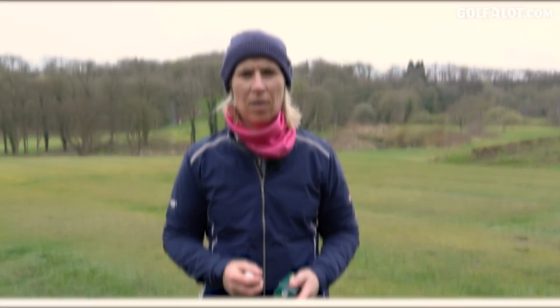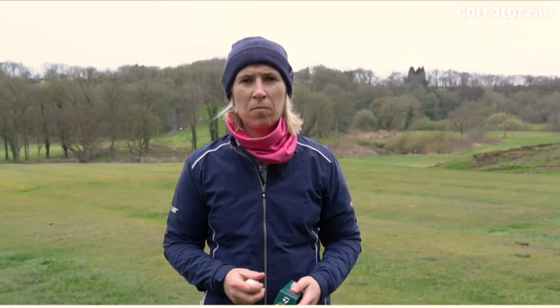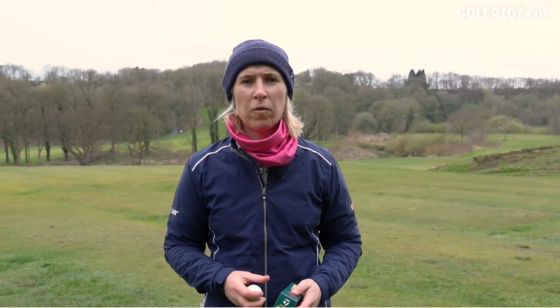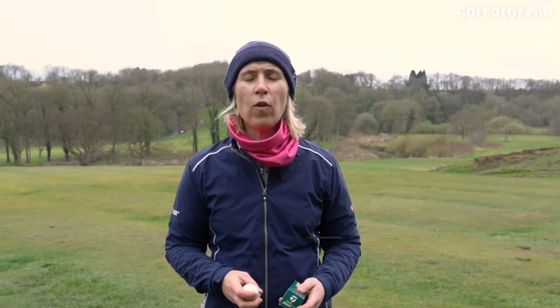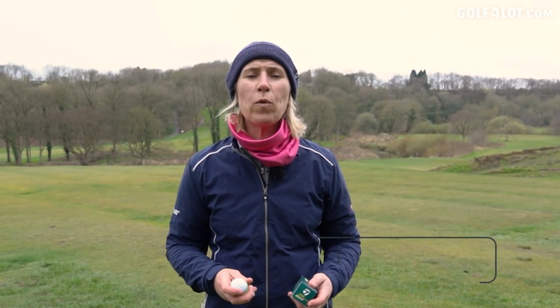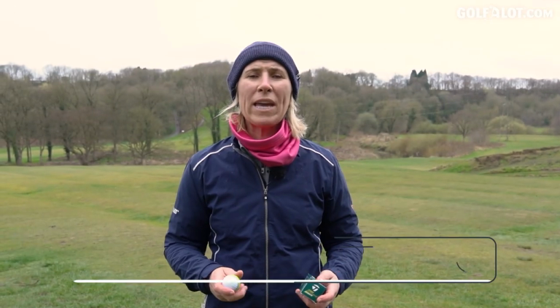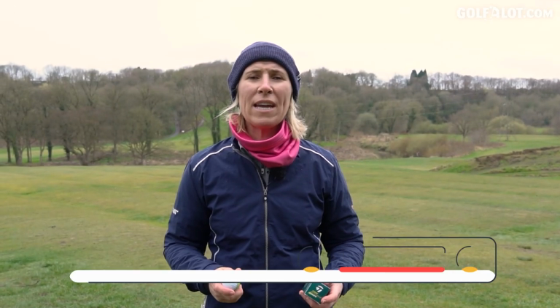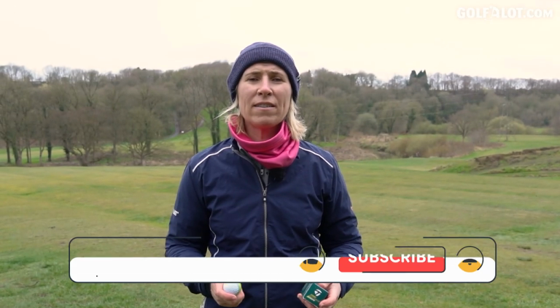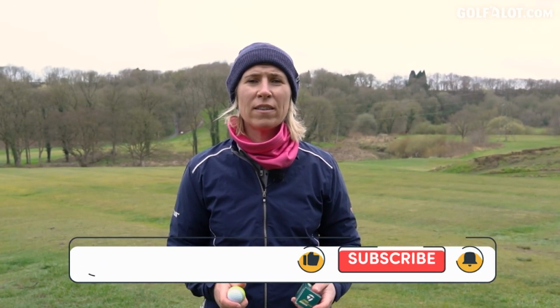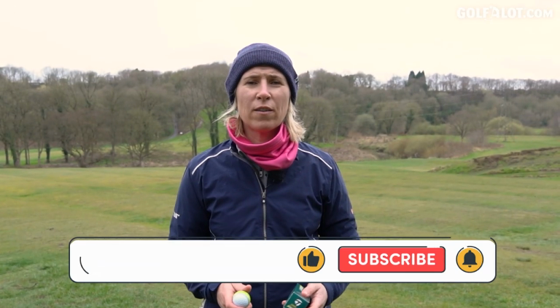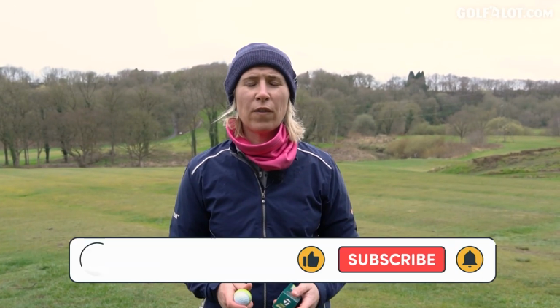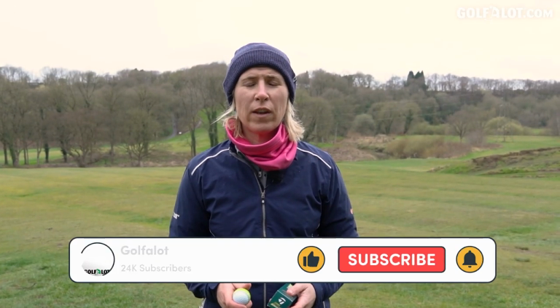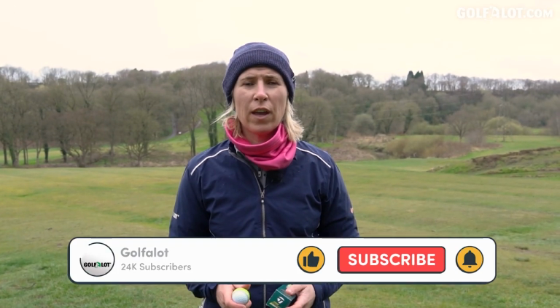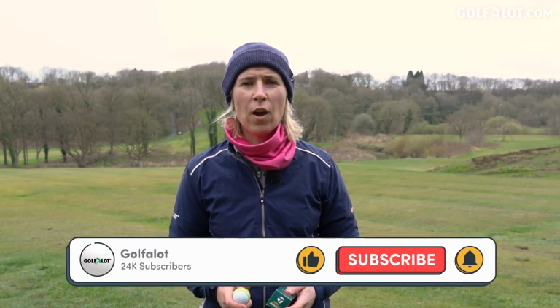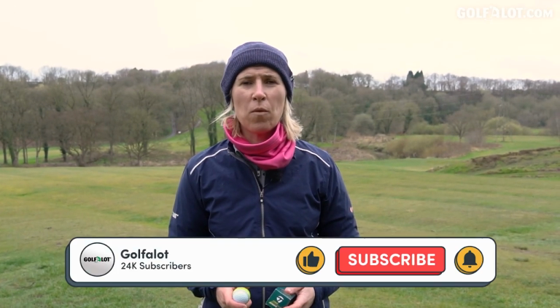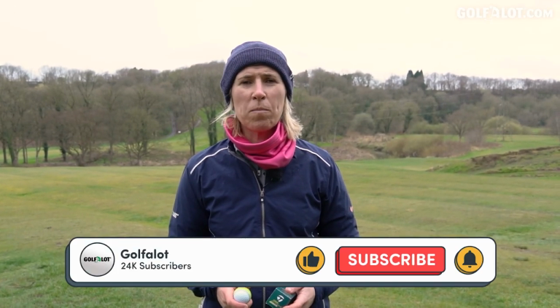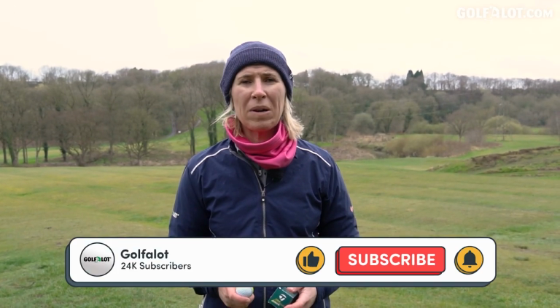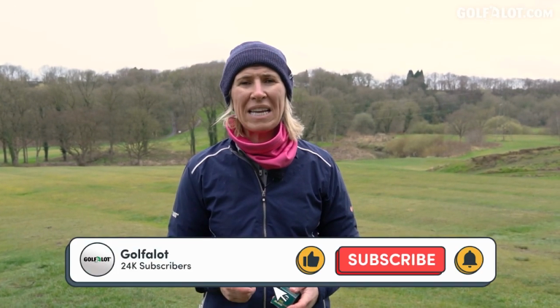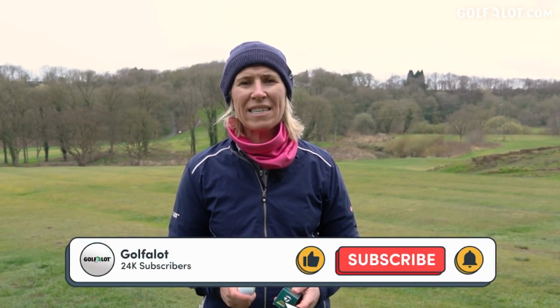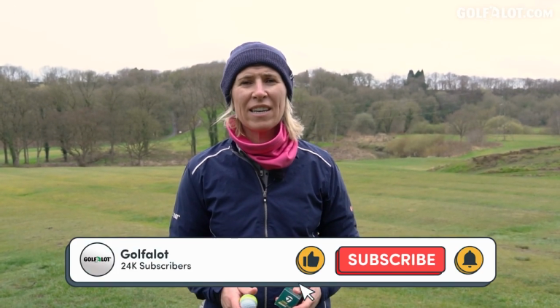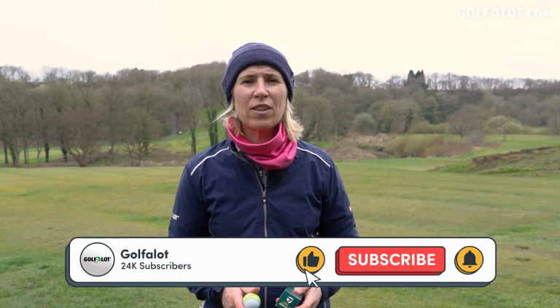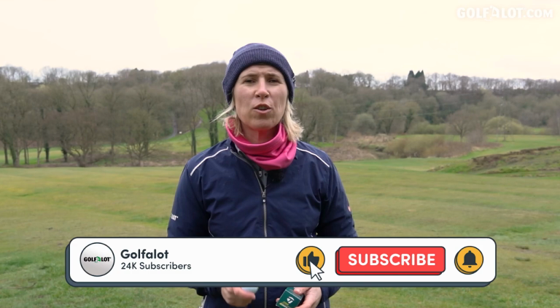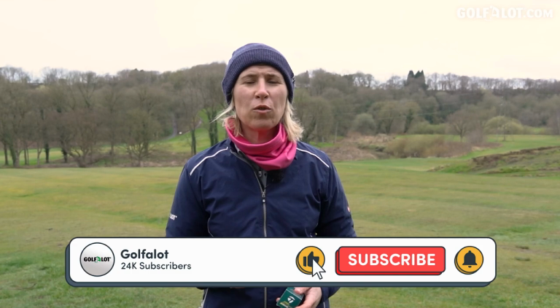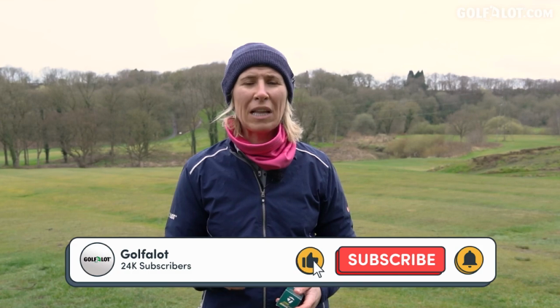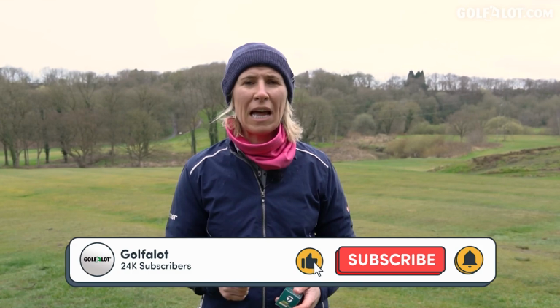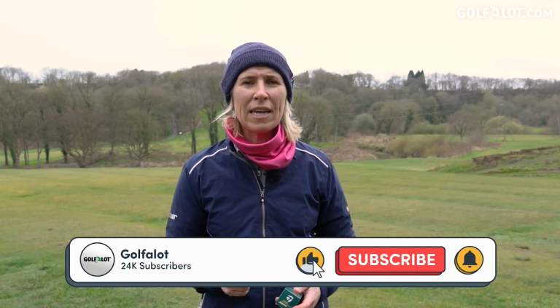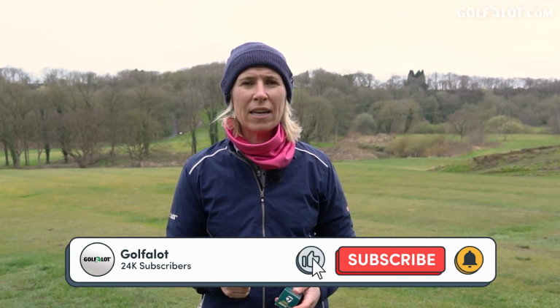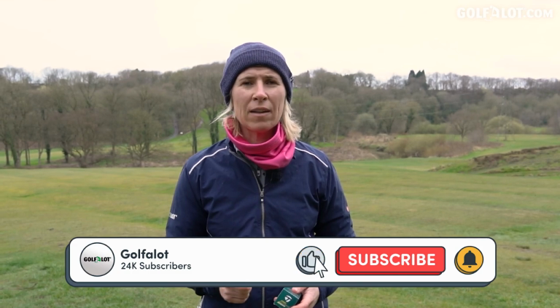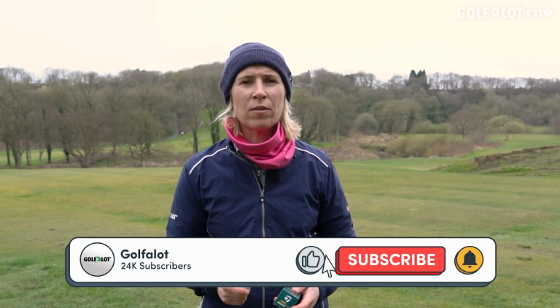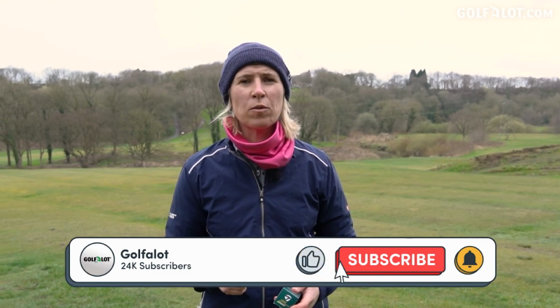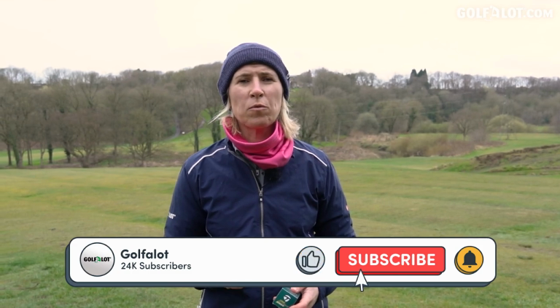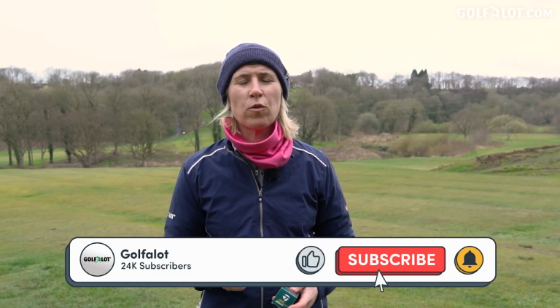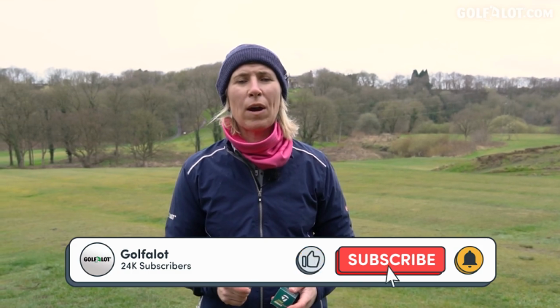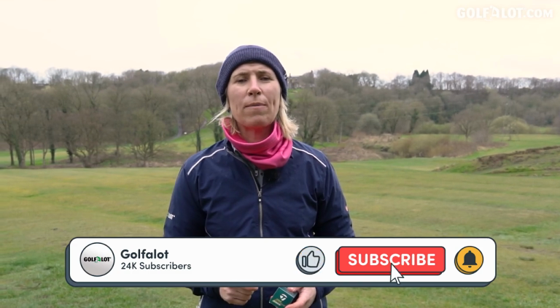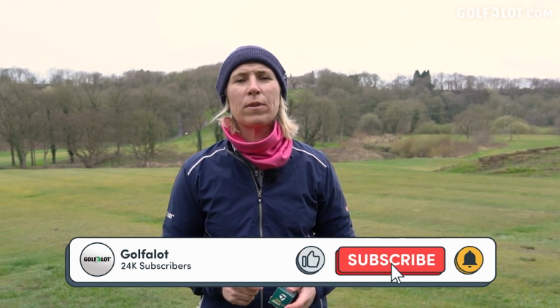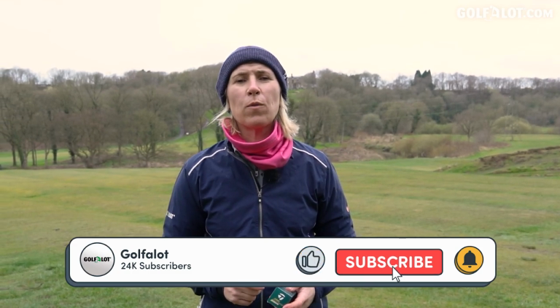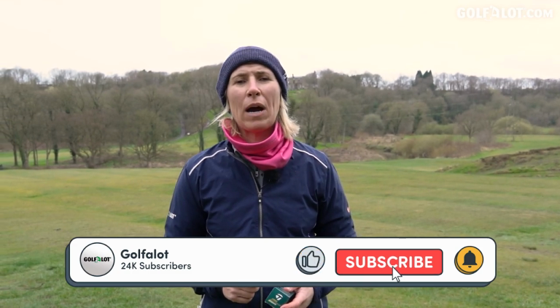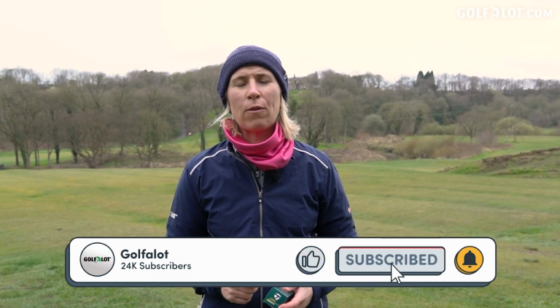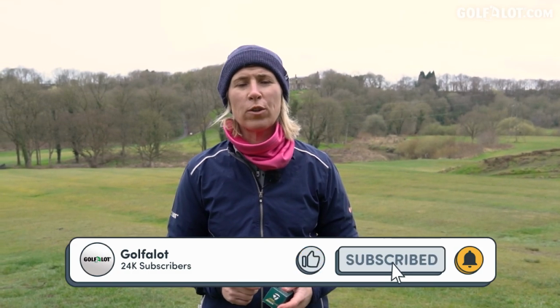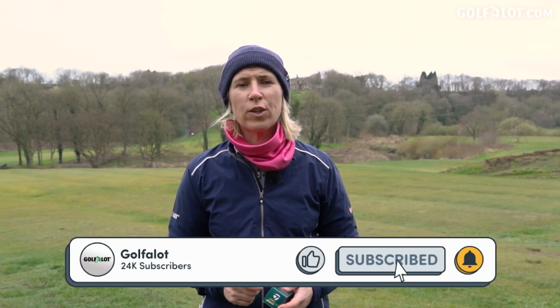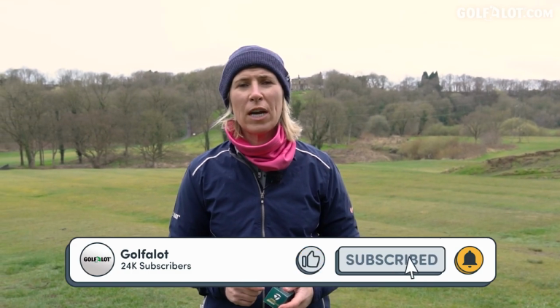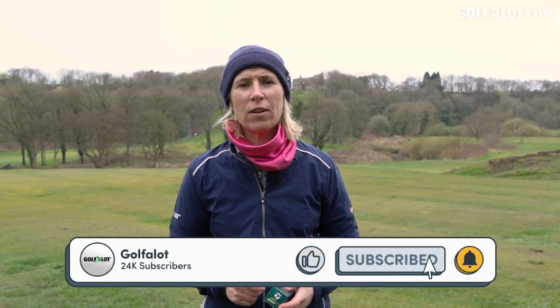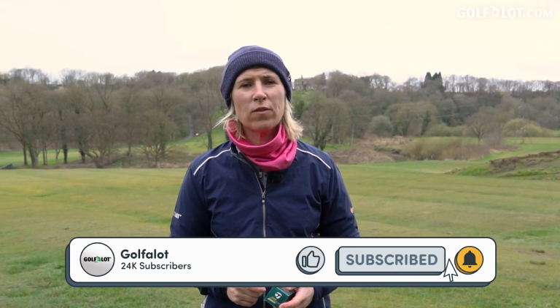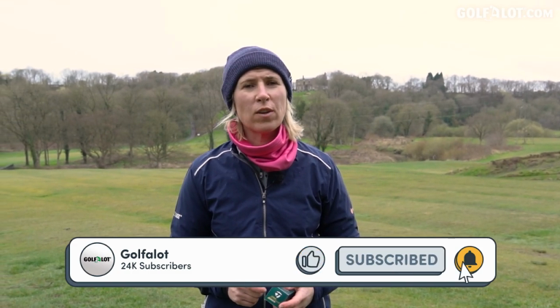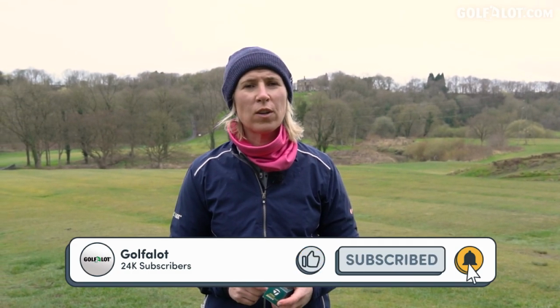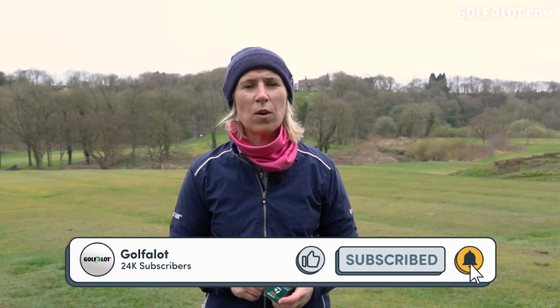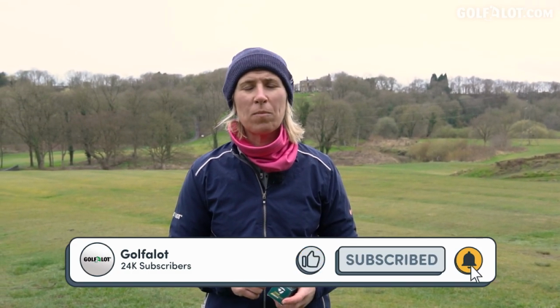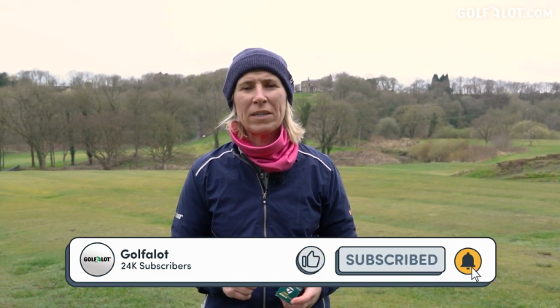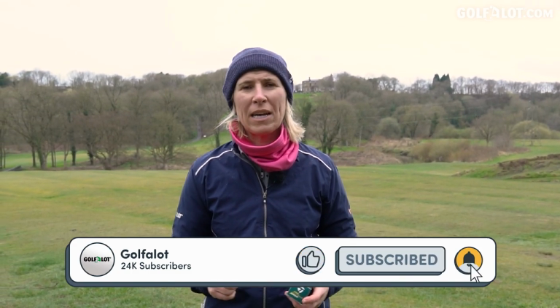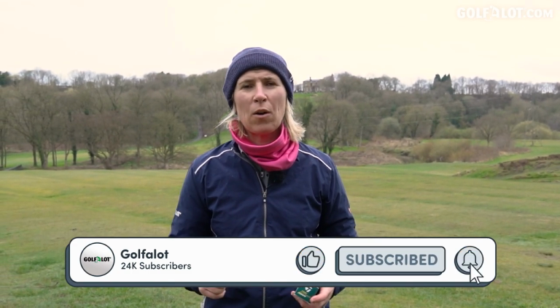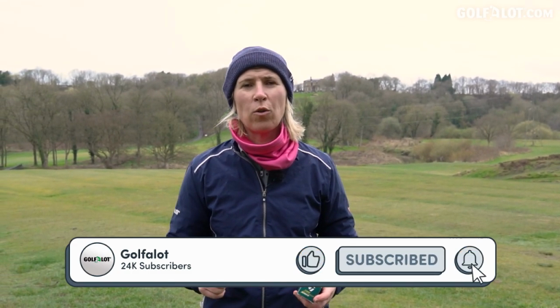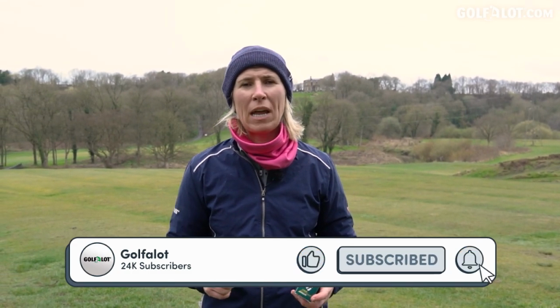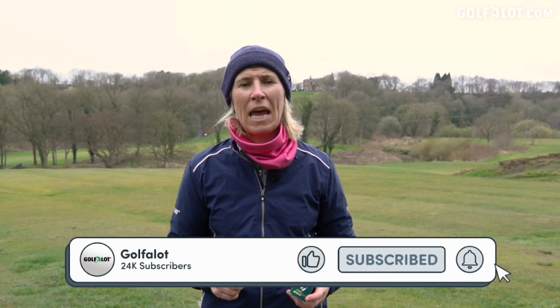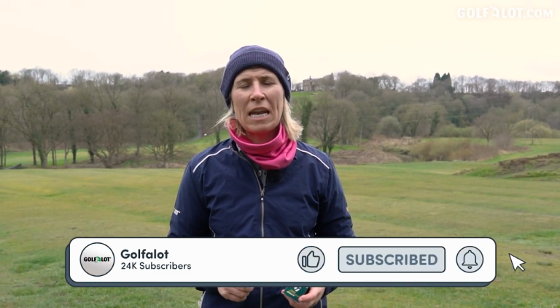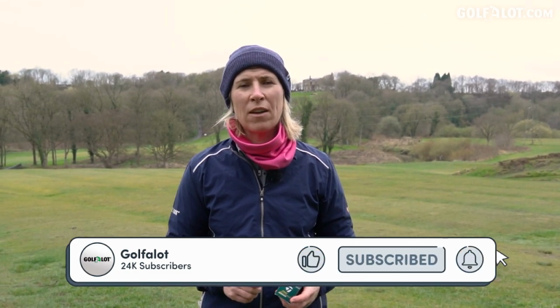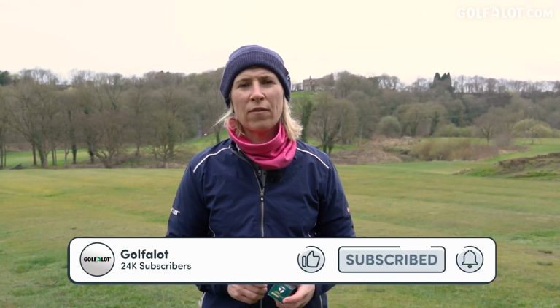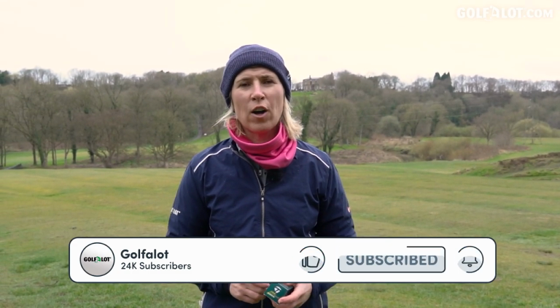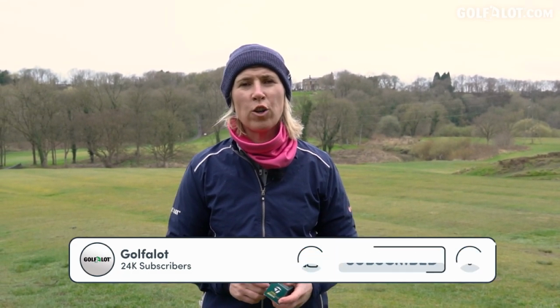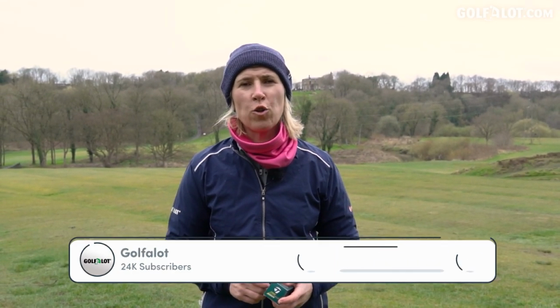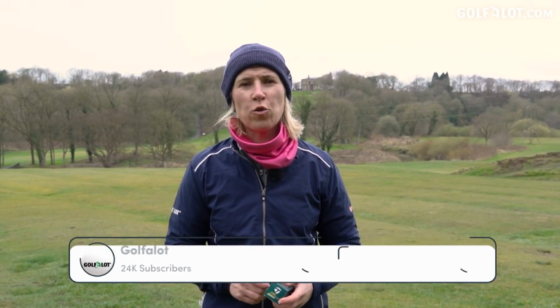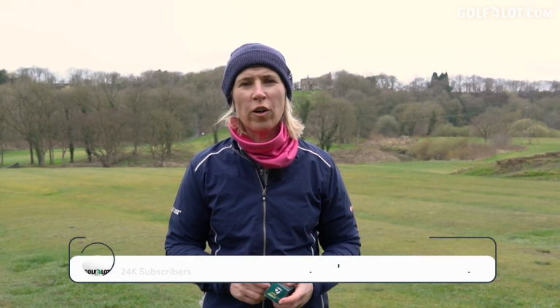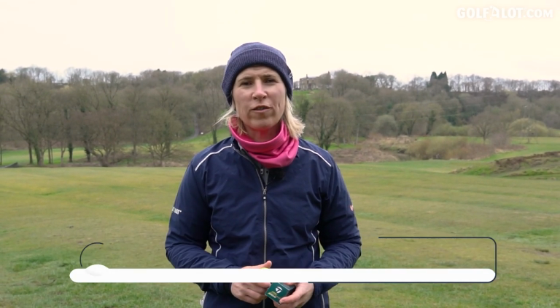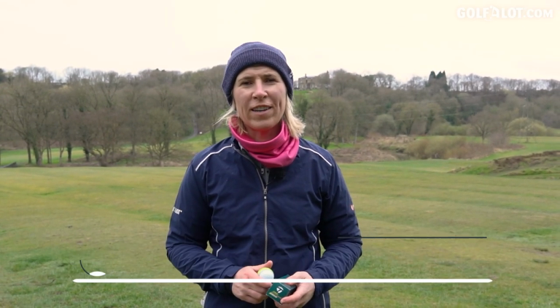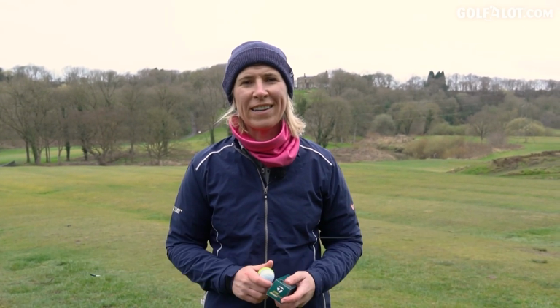Before we get into this video, please can you like and subscribe to our channel so you don't miss out on any of our new content.